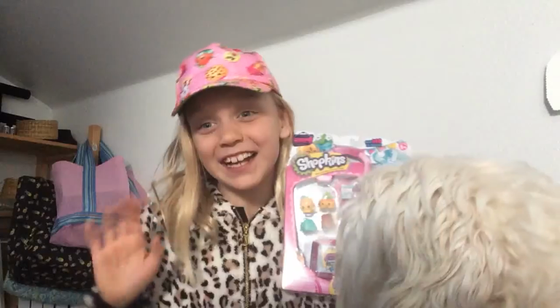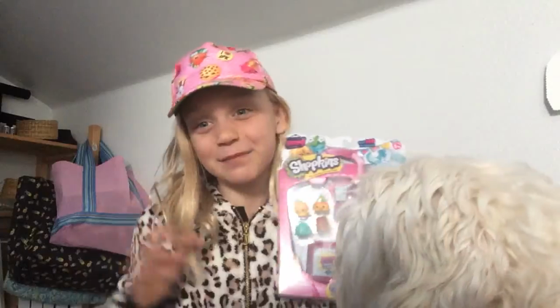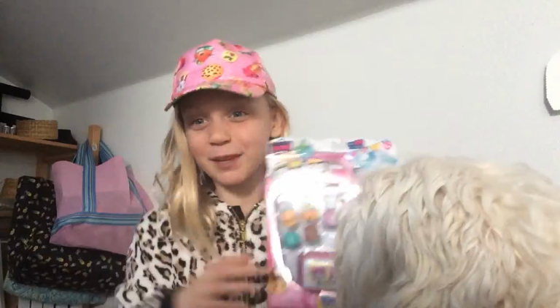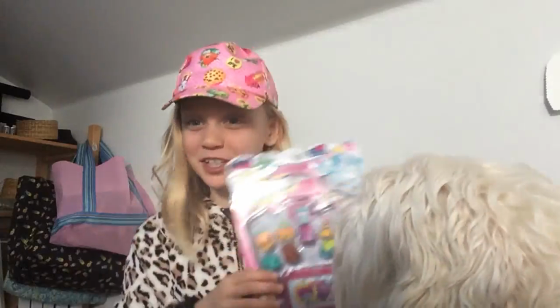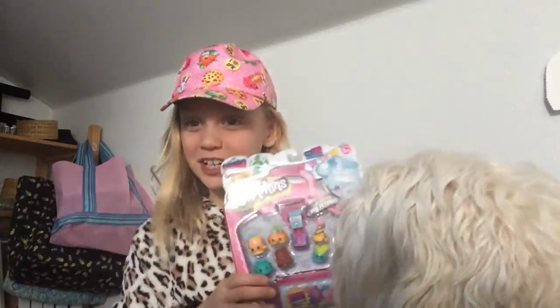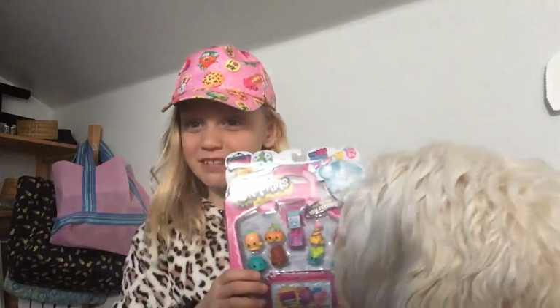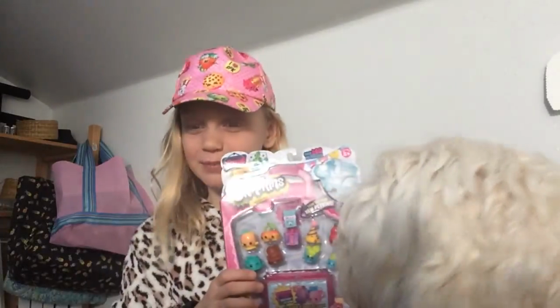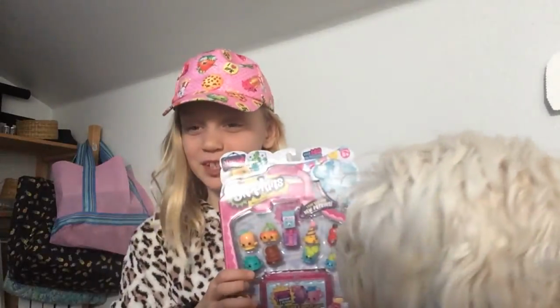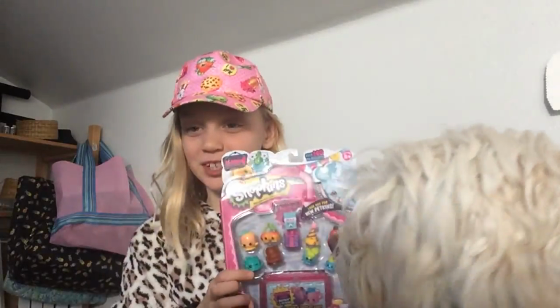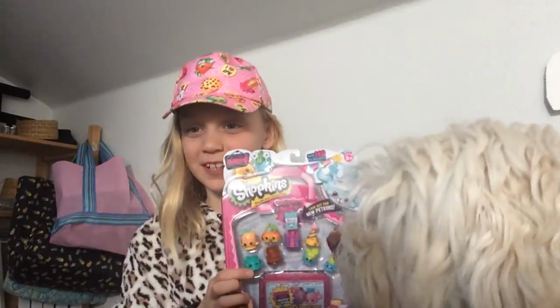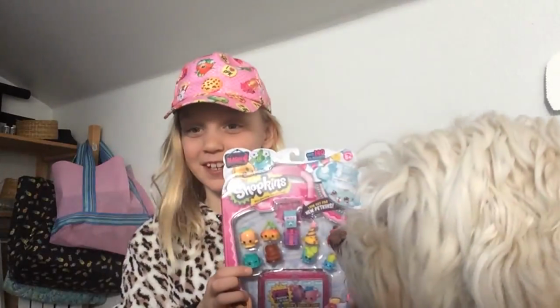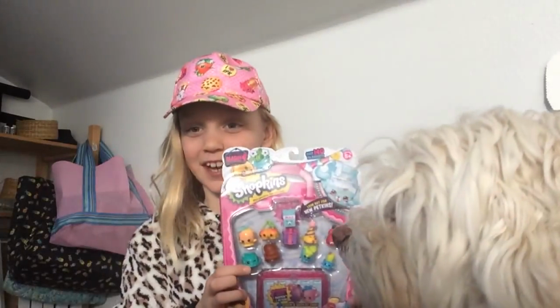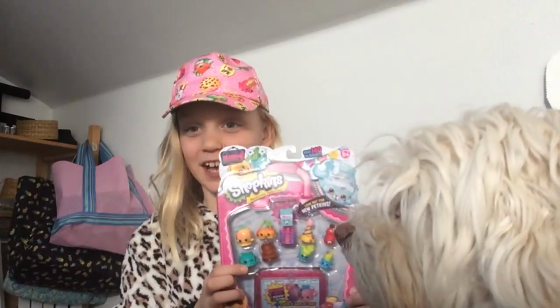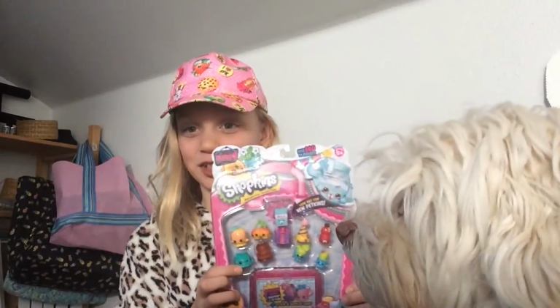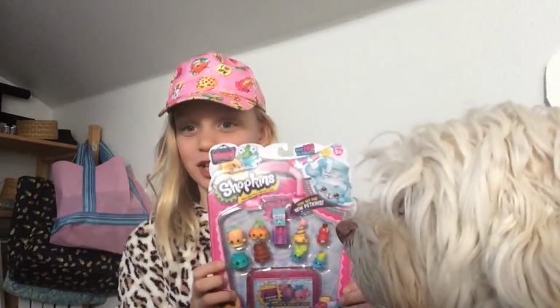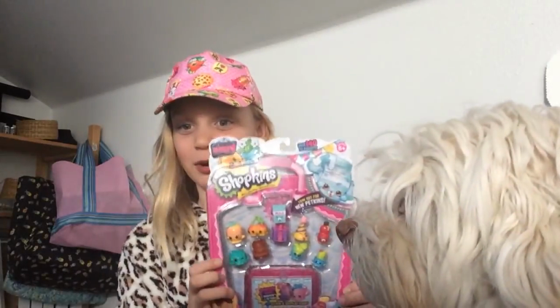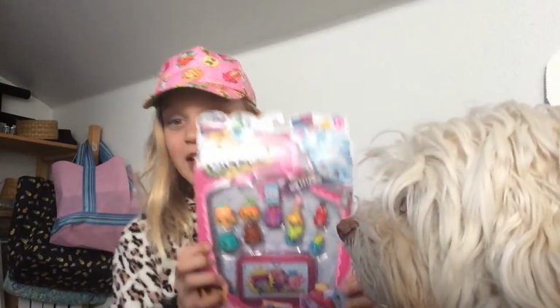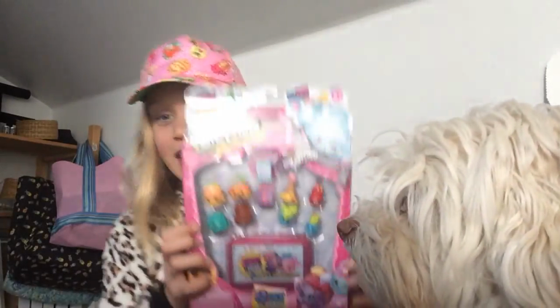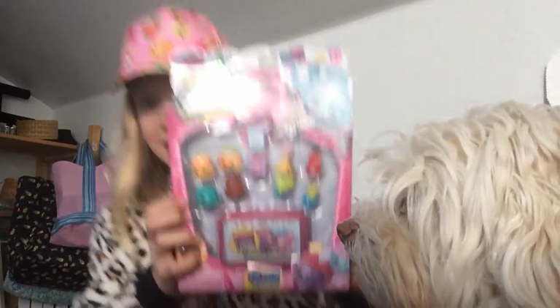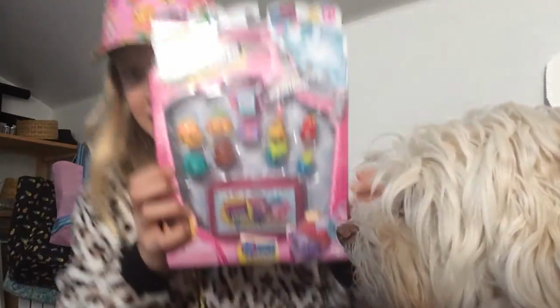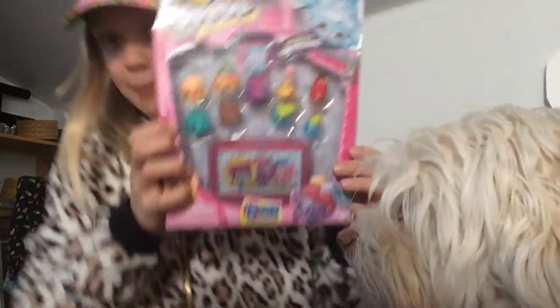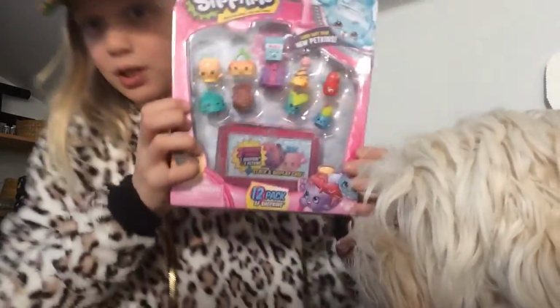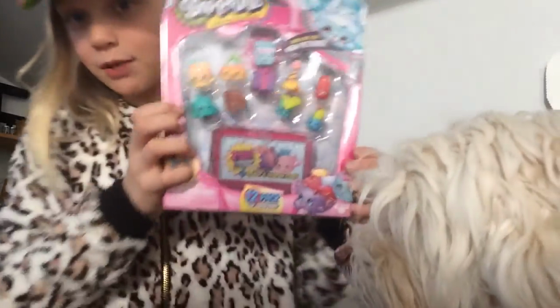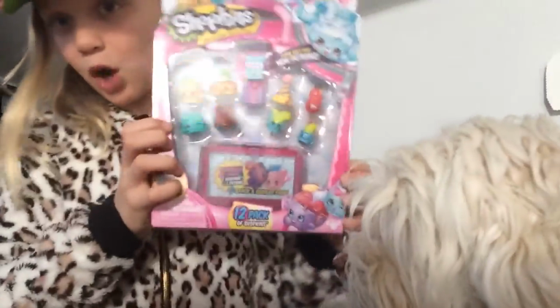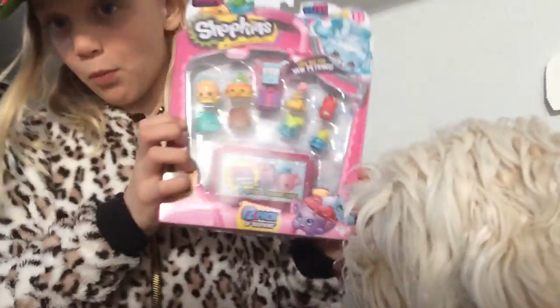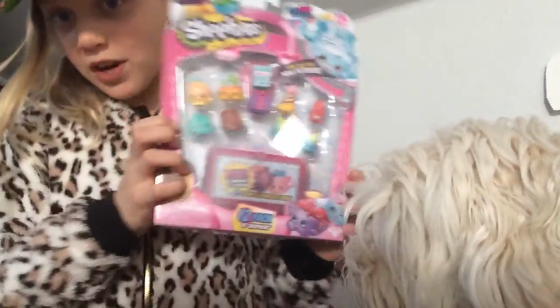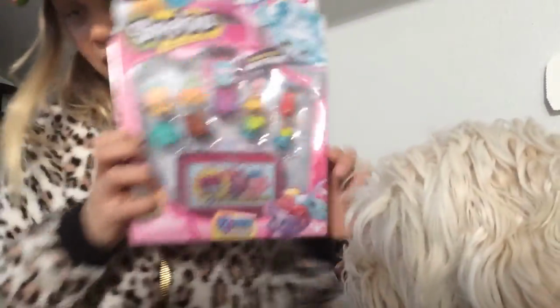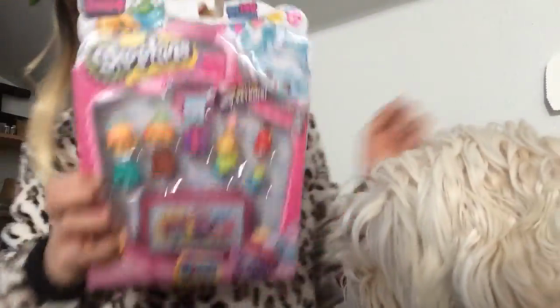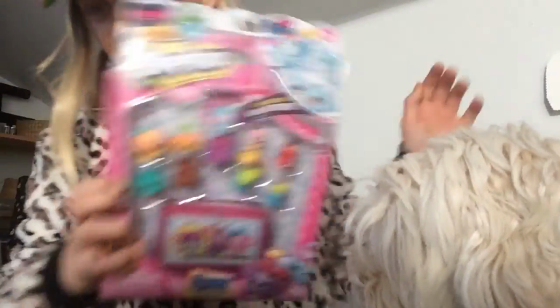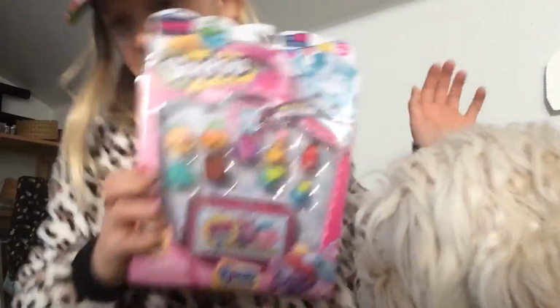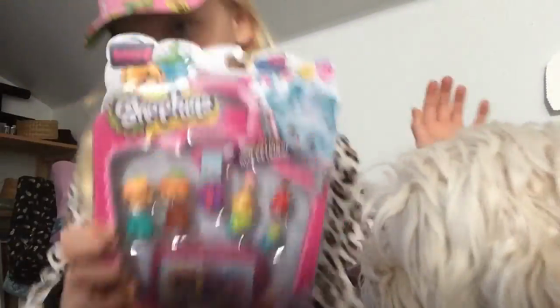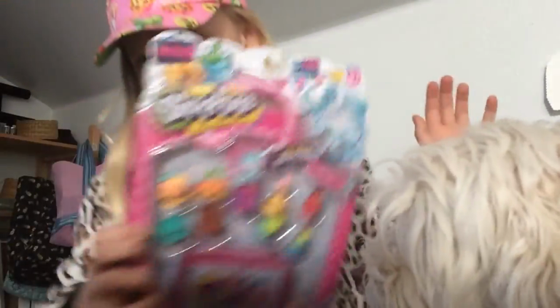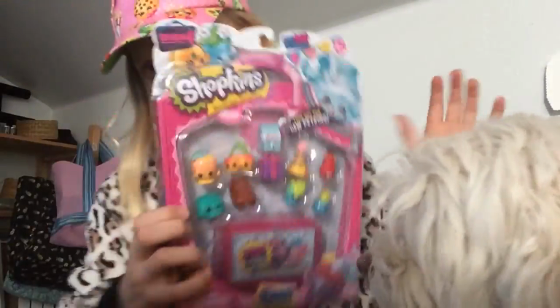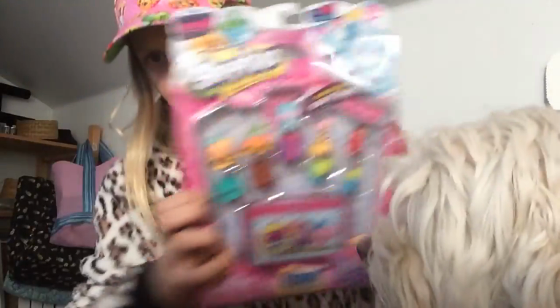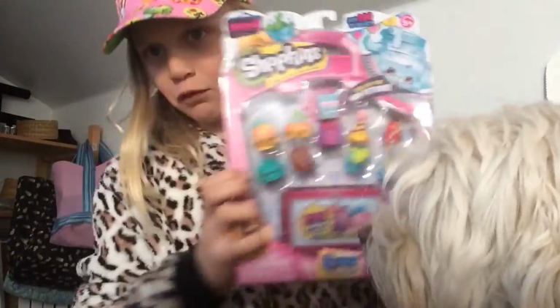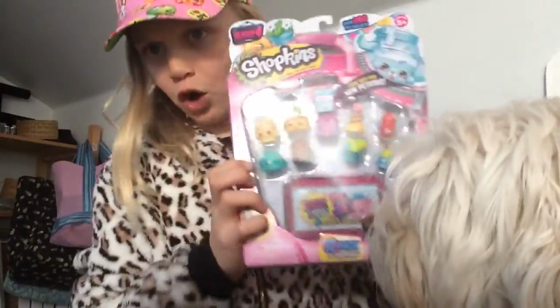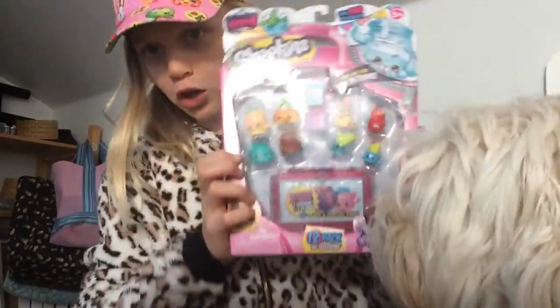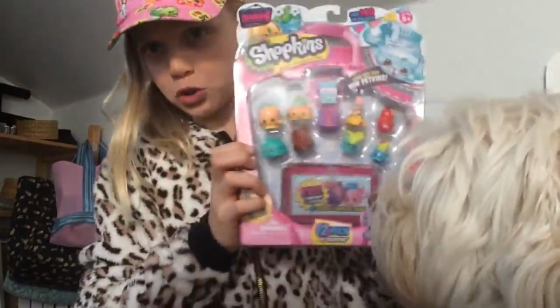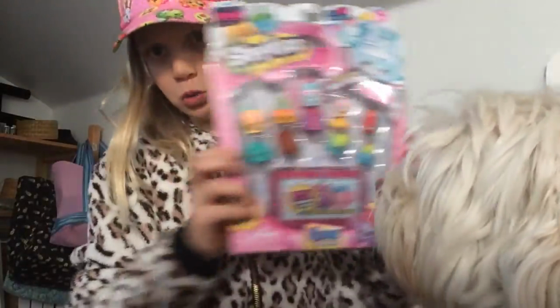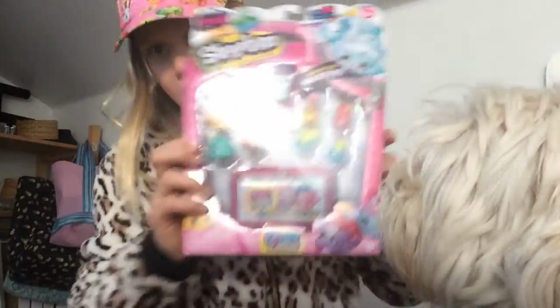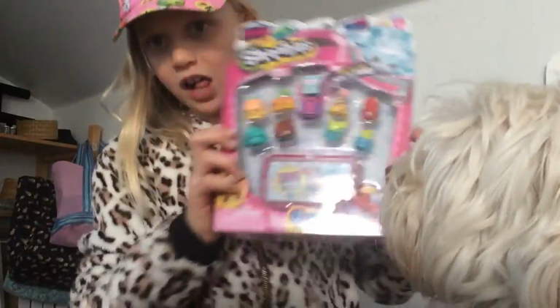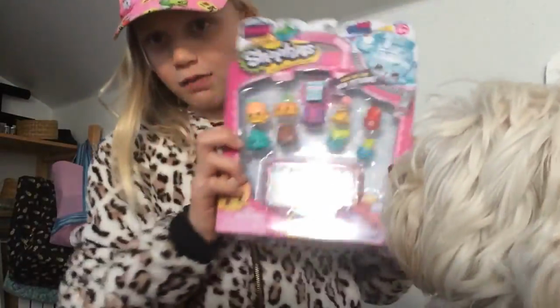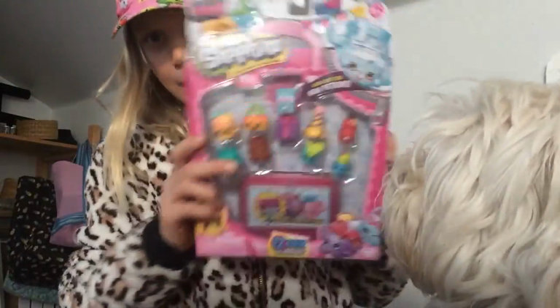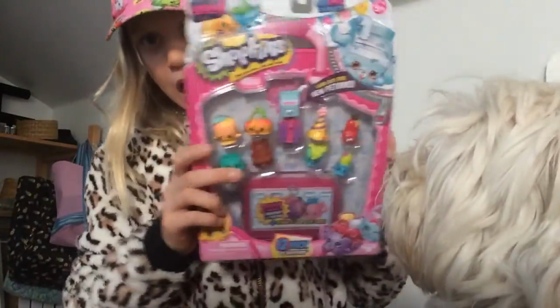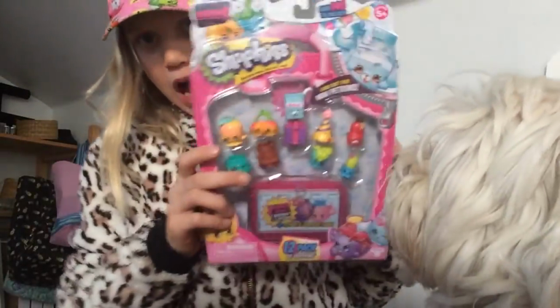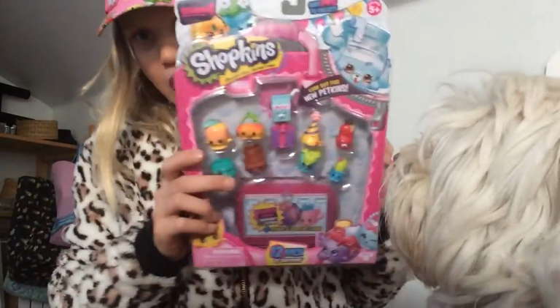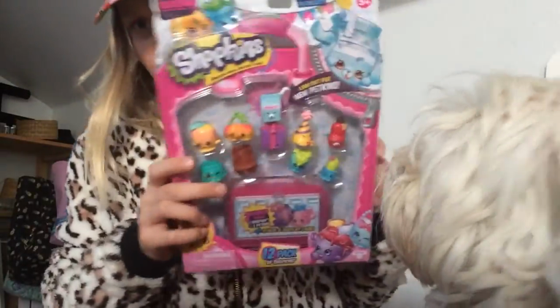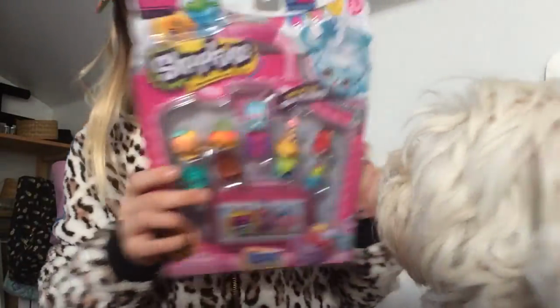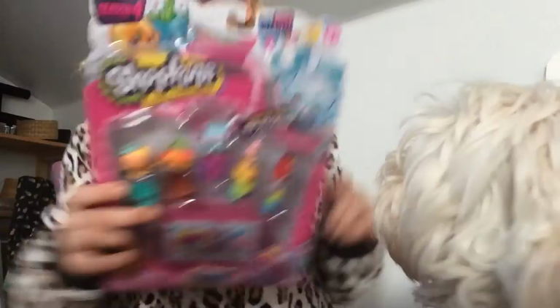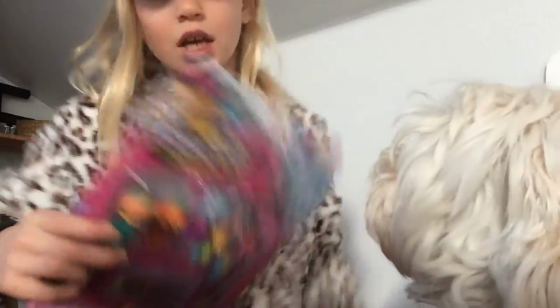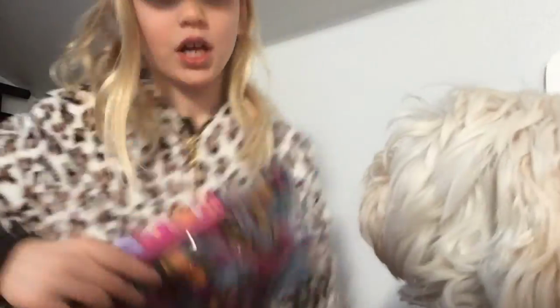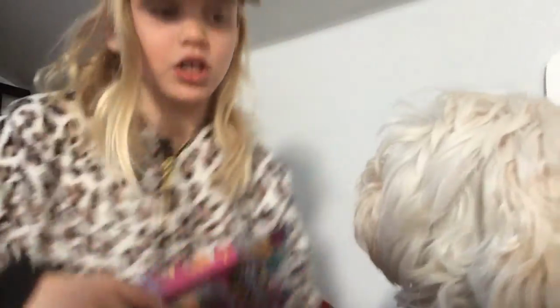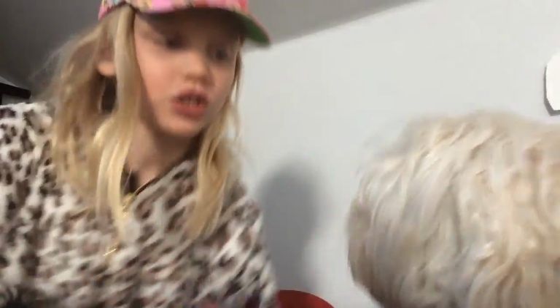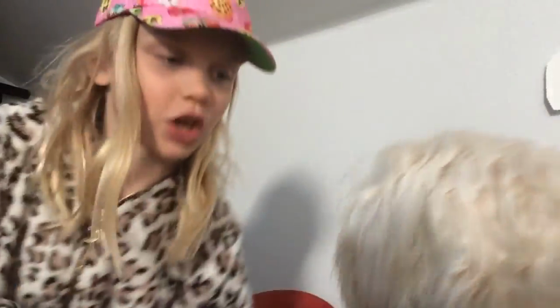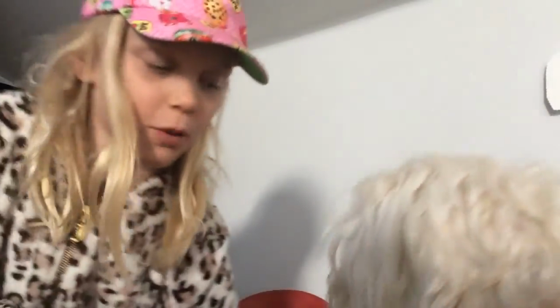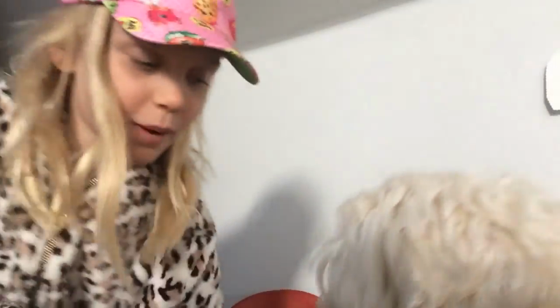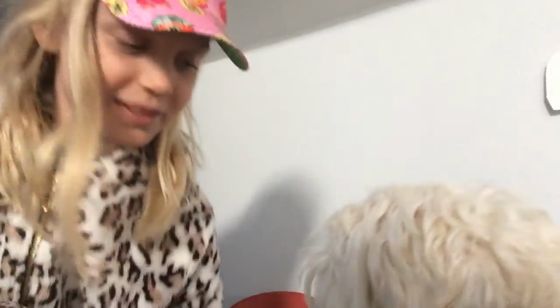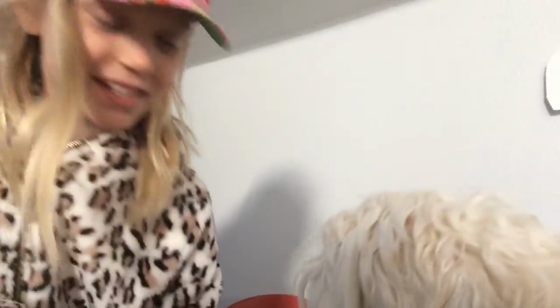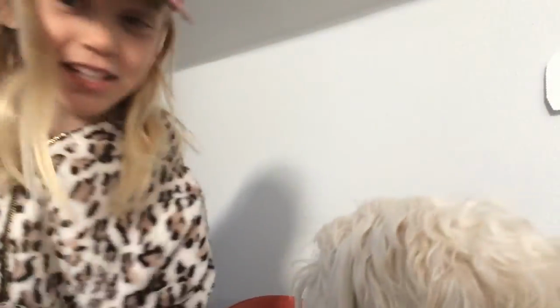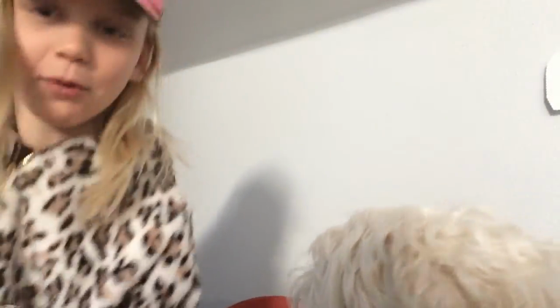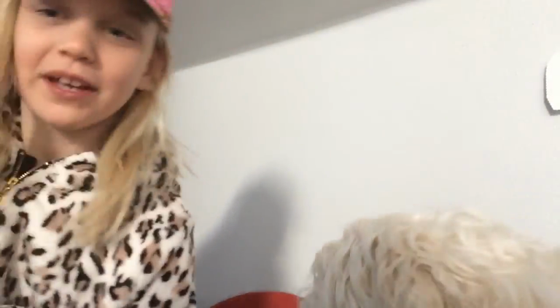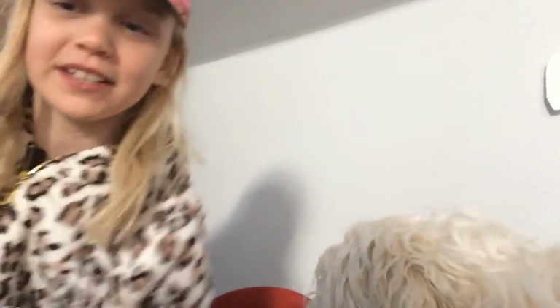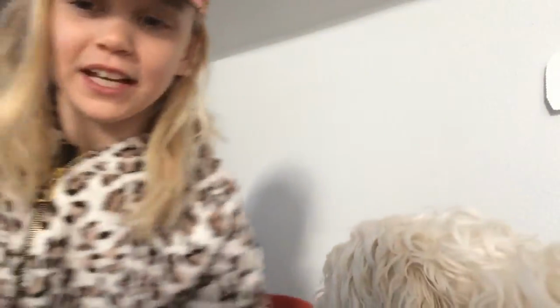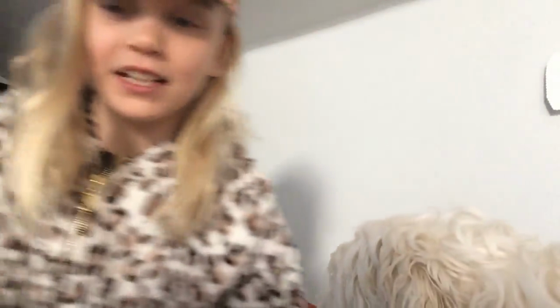Hi guys, it's me, Ginny from the Ginny and Cotton Show. Today I'm going to be opening up a Season 4 12 pack. I'm so excited.